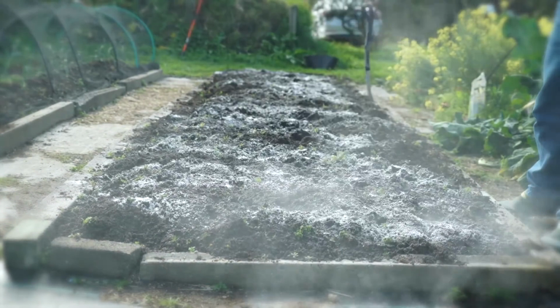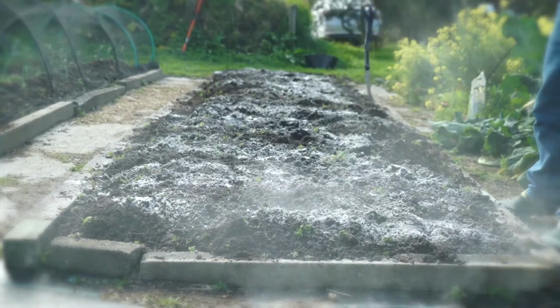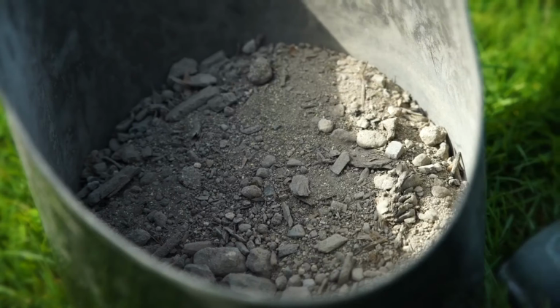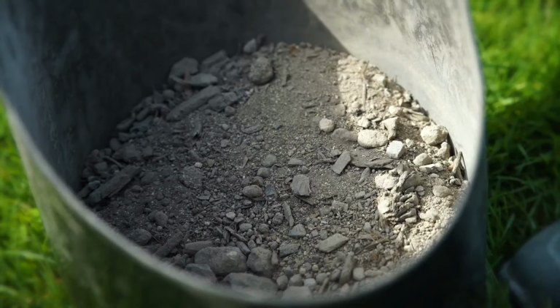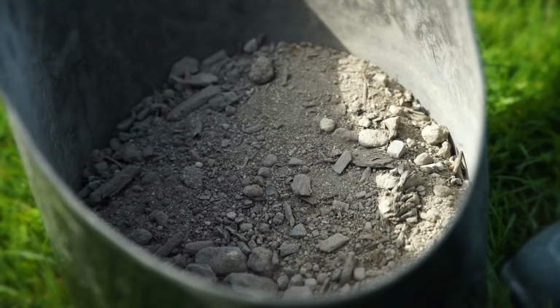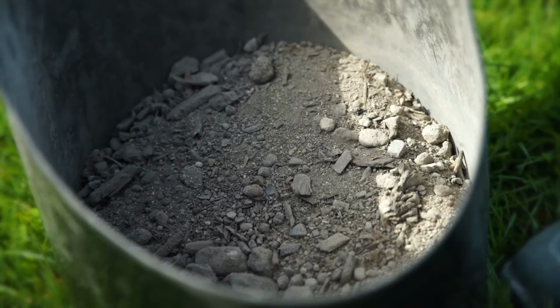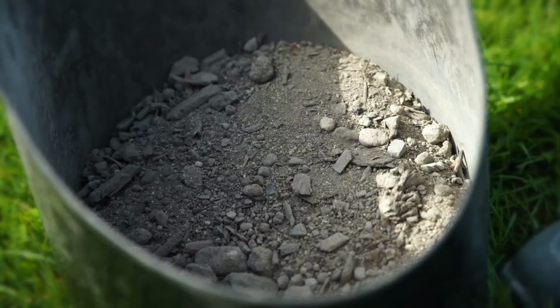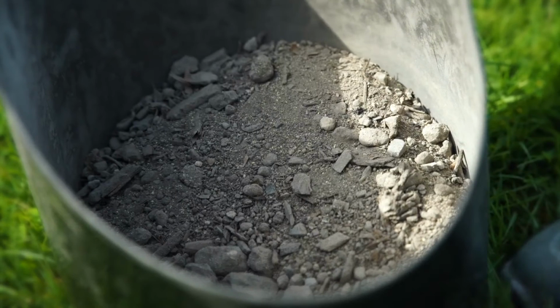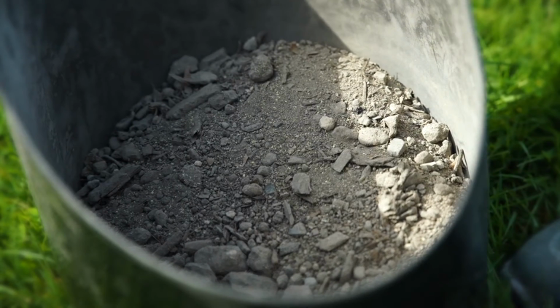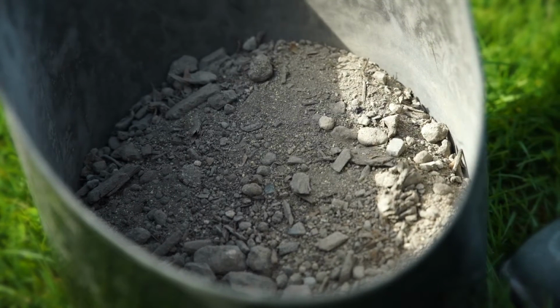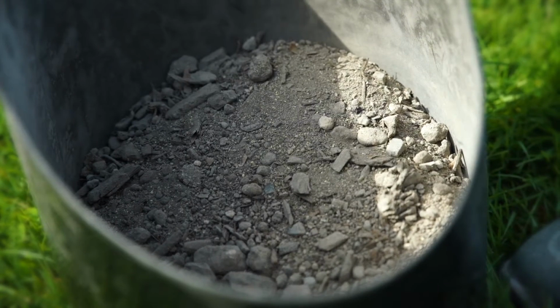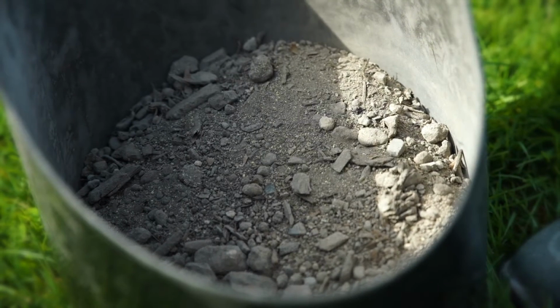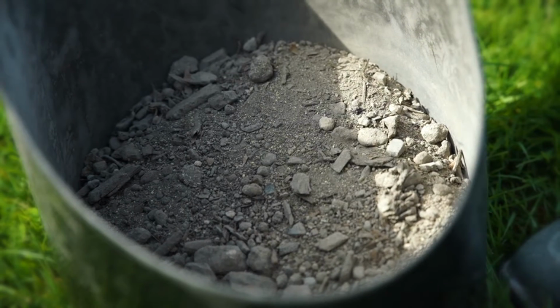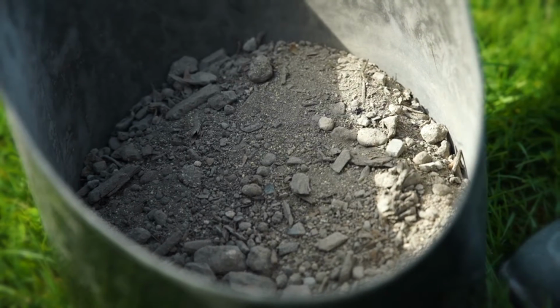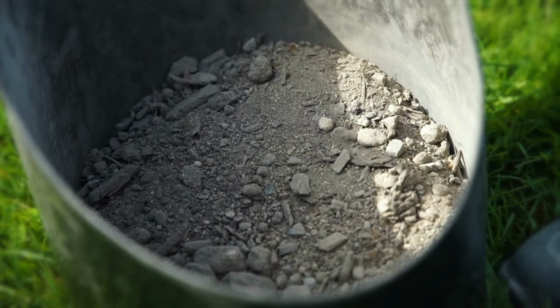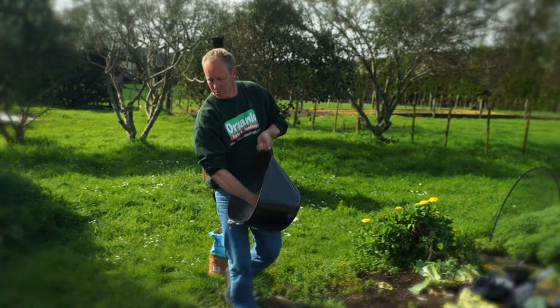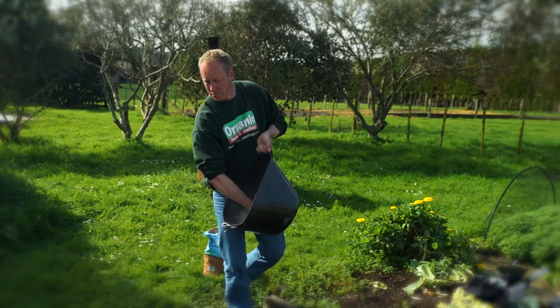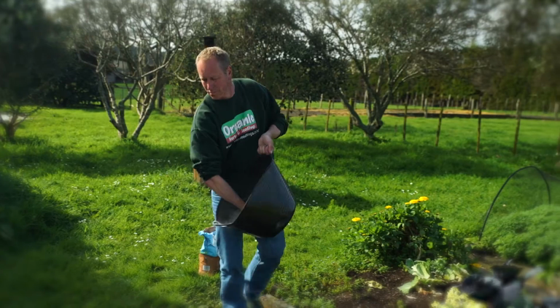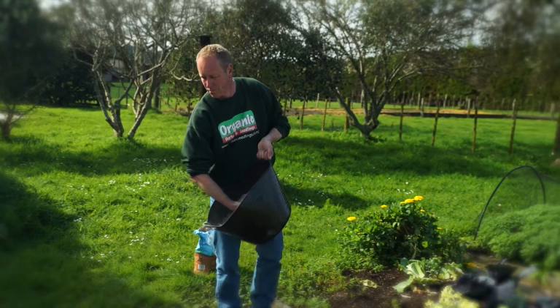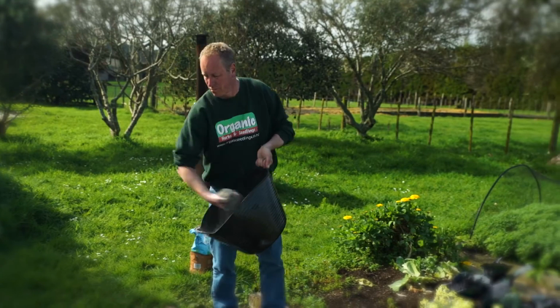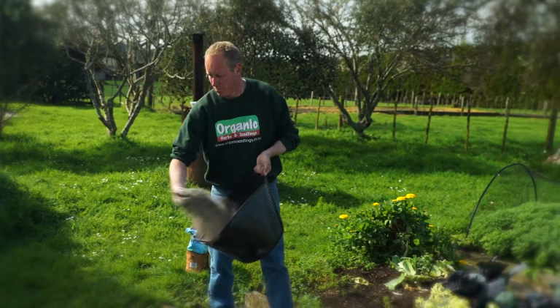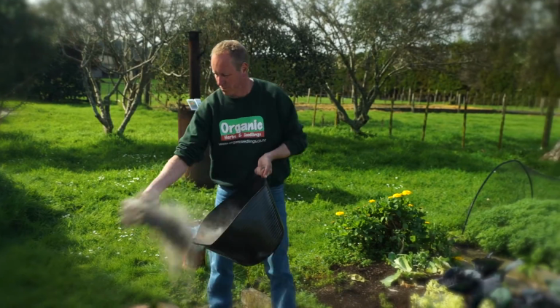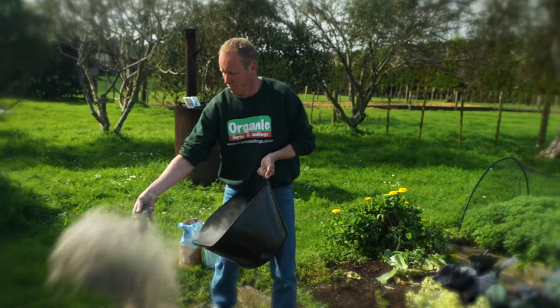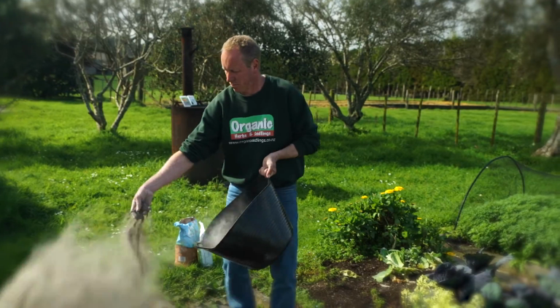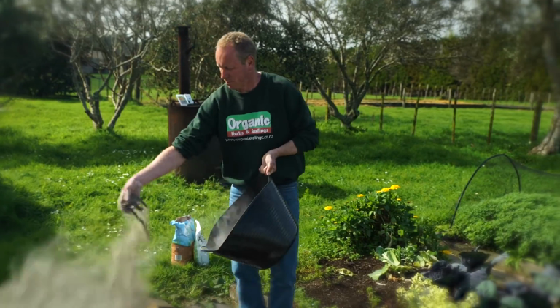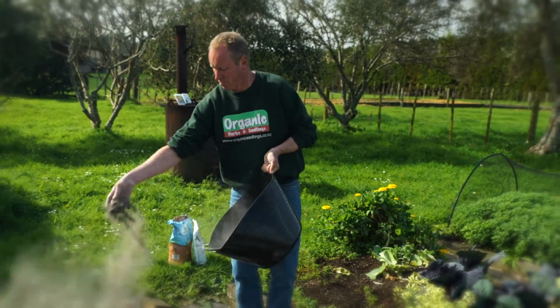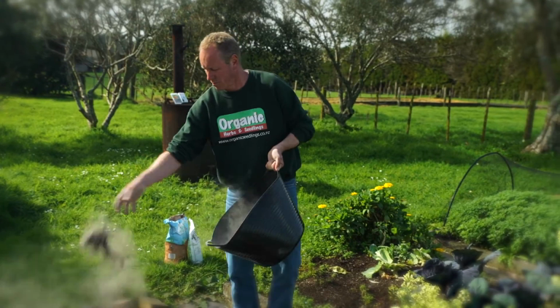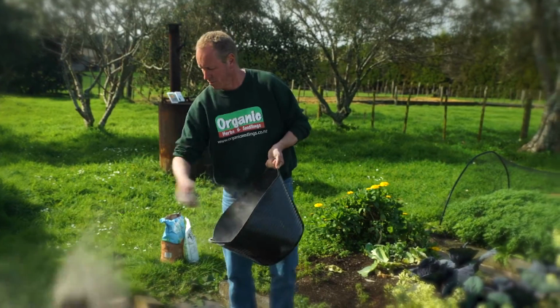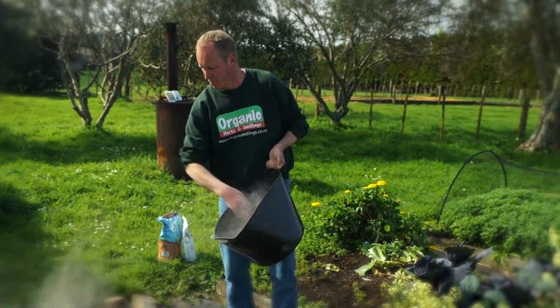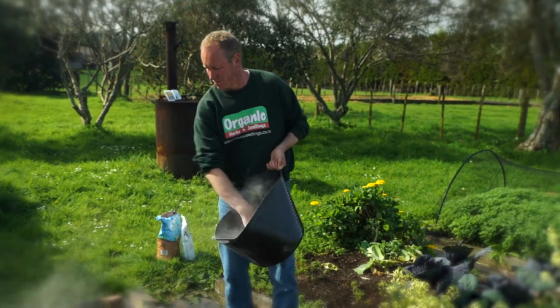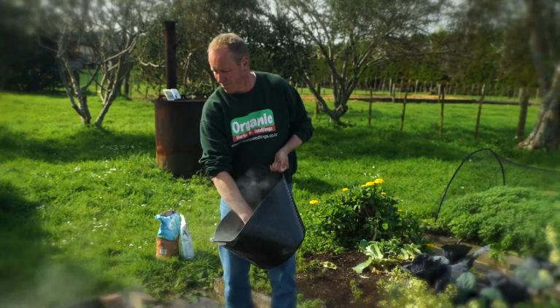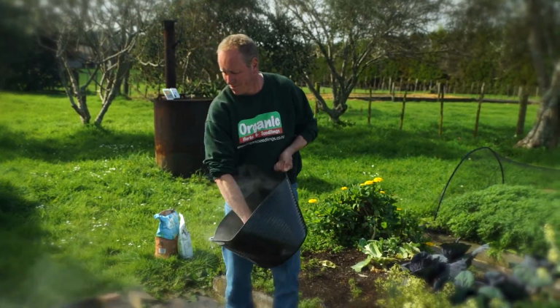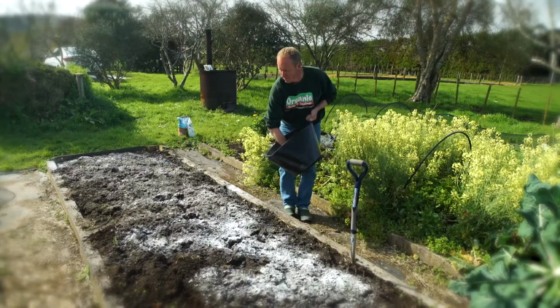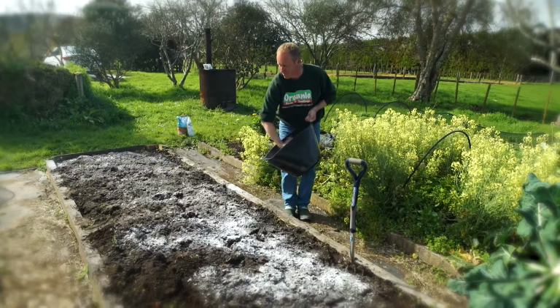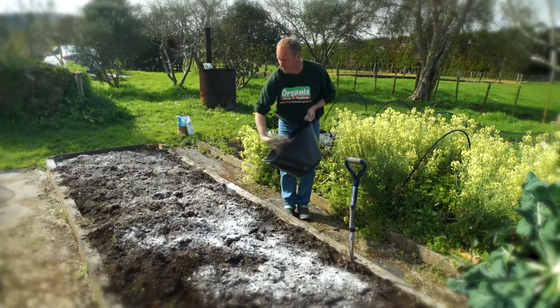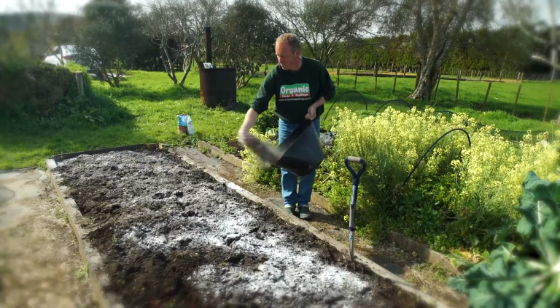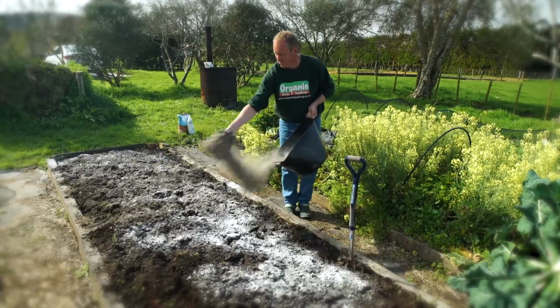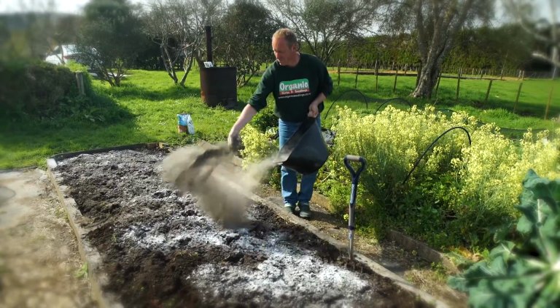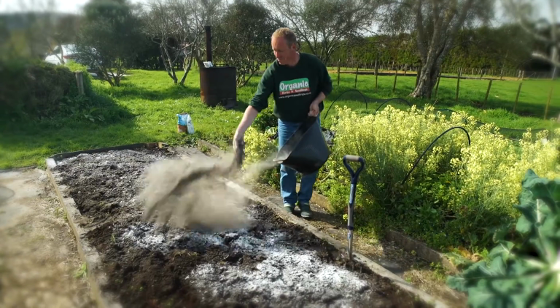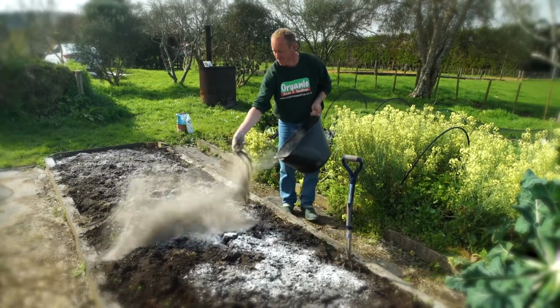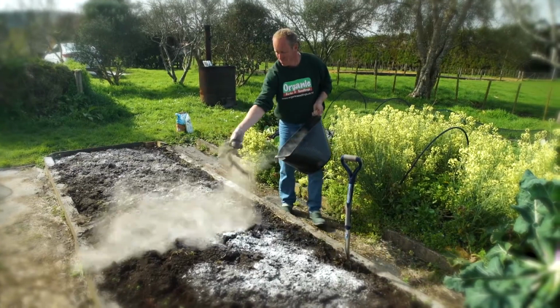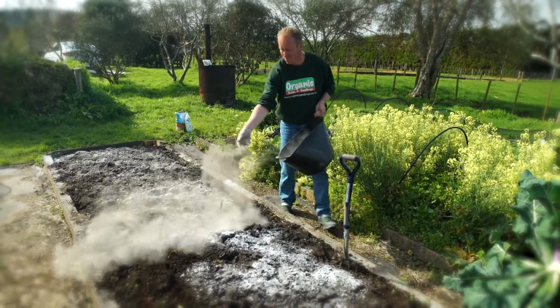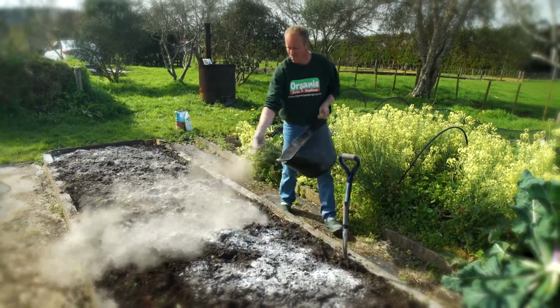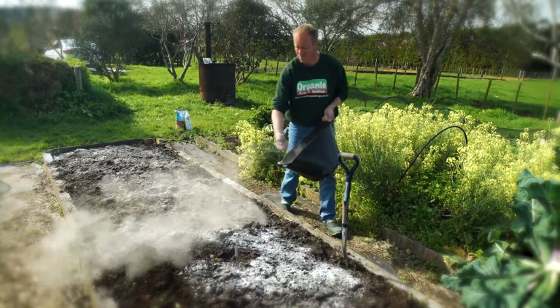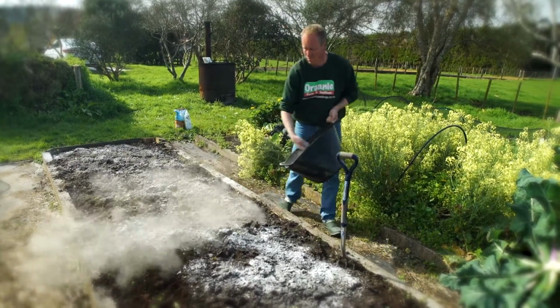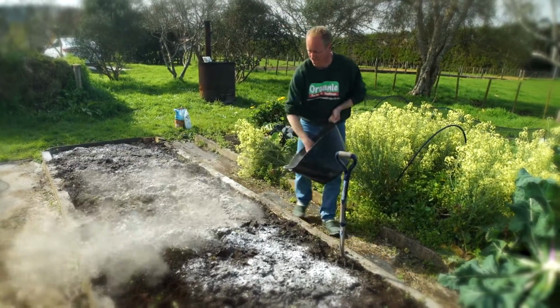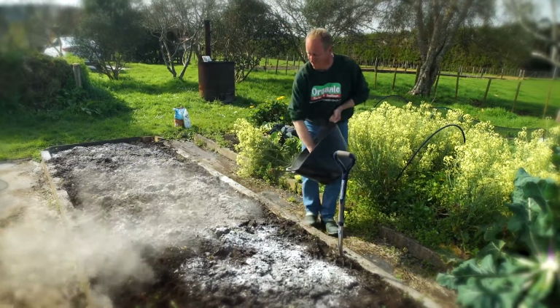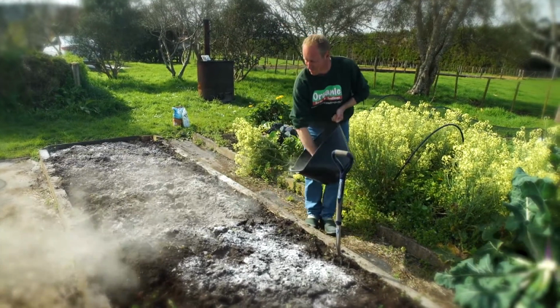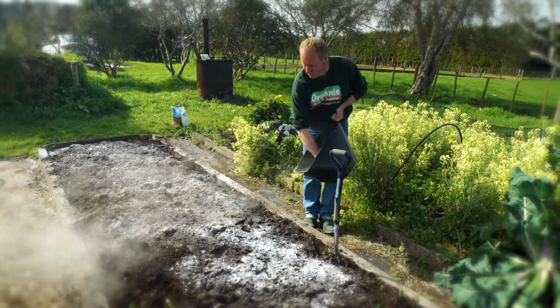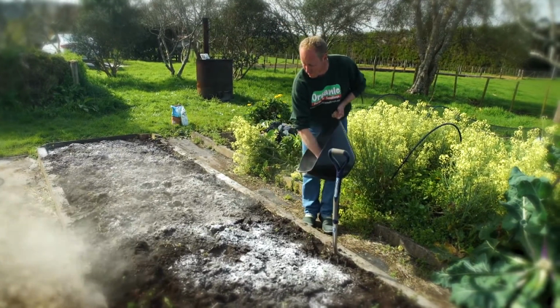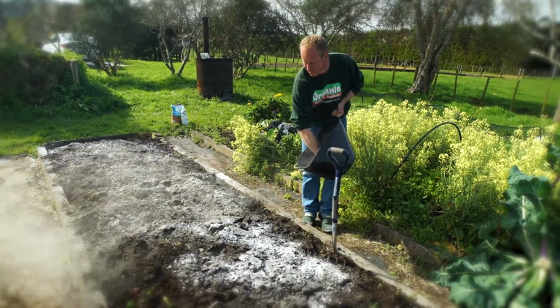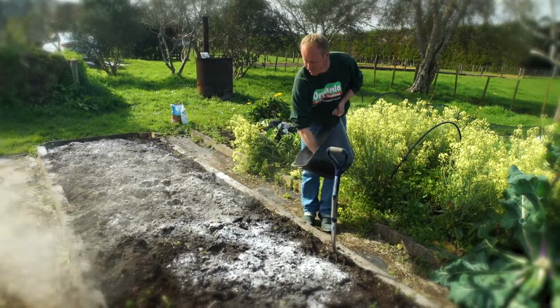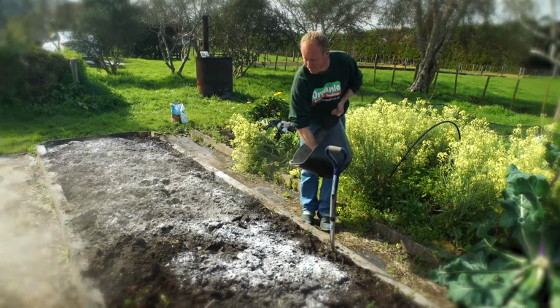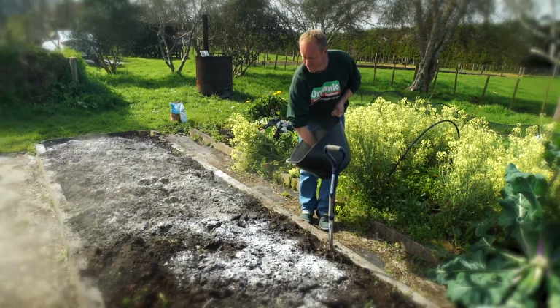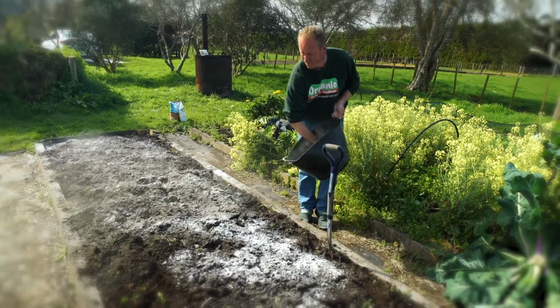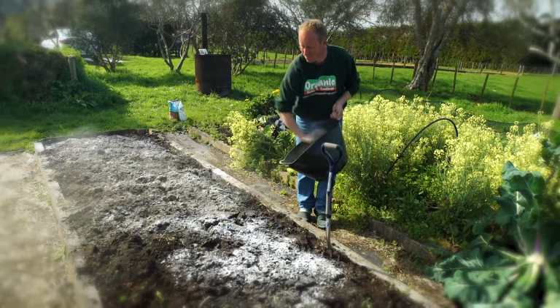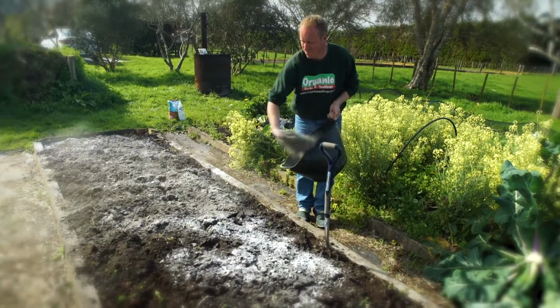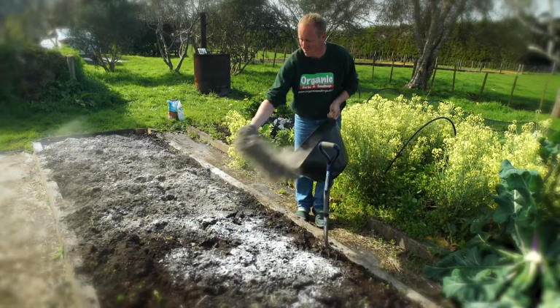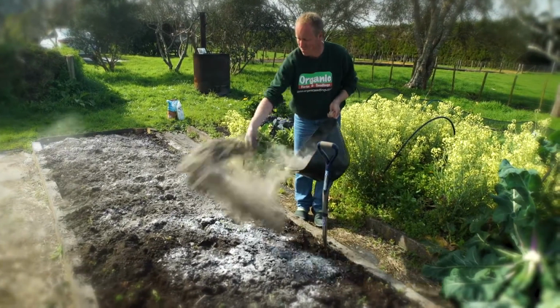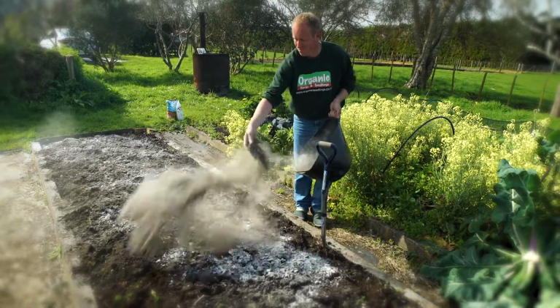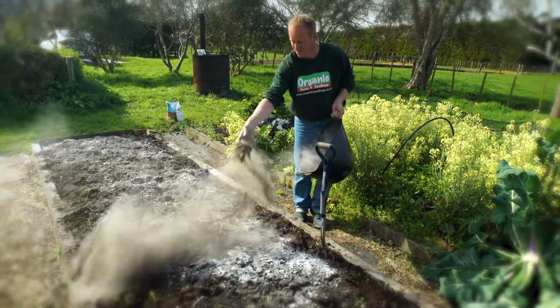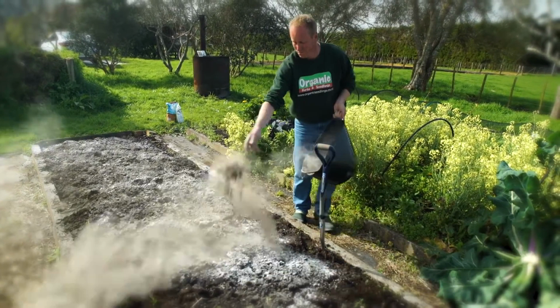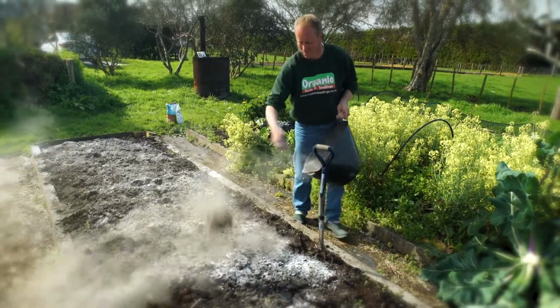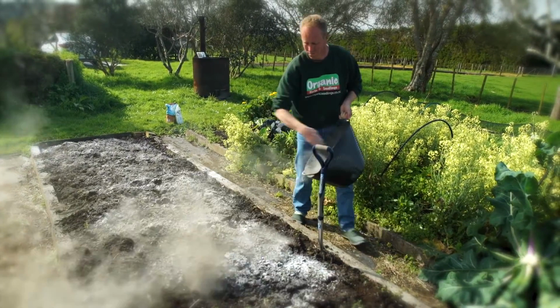The next thing I'm going to add is our rock dust. Not only does this make our vegetables healthy, but it's high in phosphorus which is so important for our root vegetables.